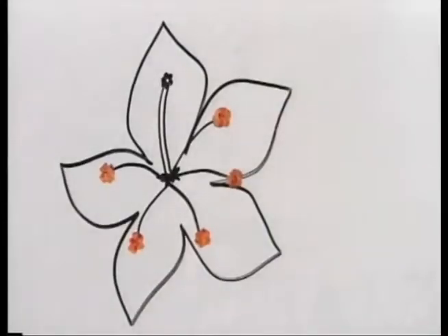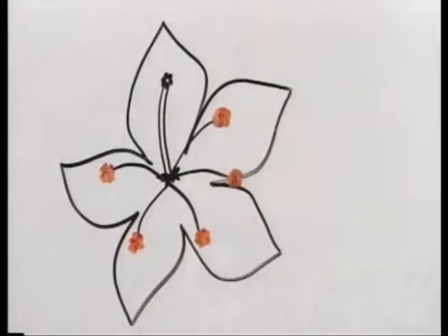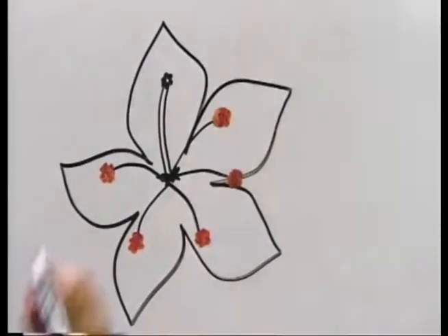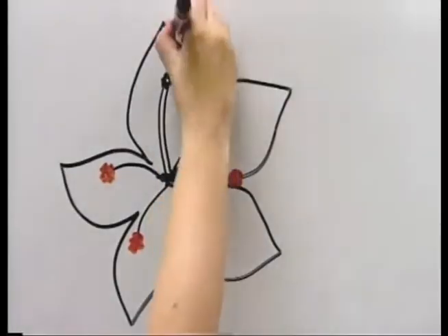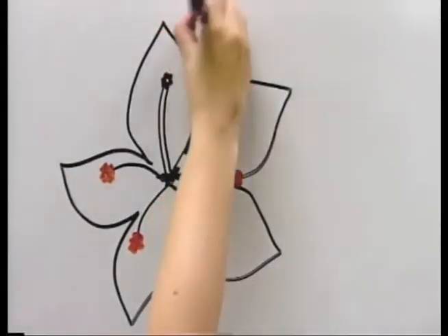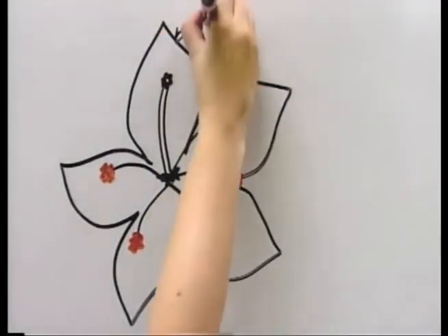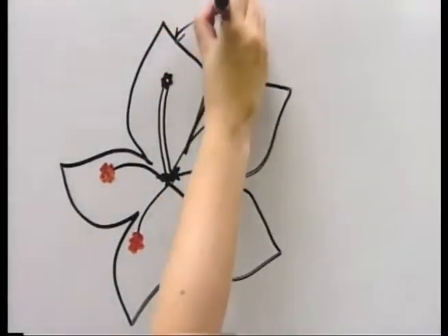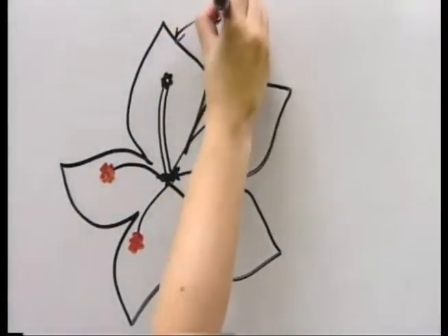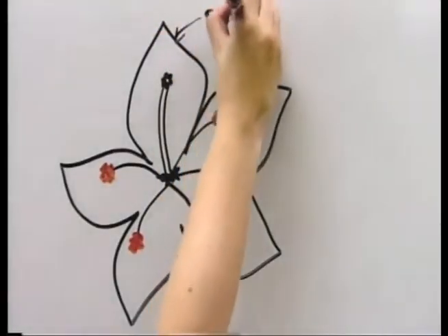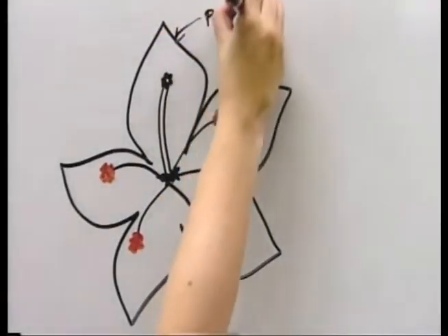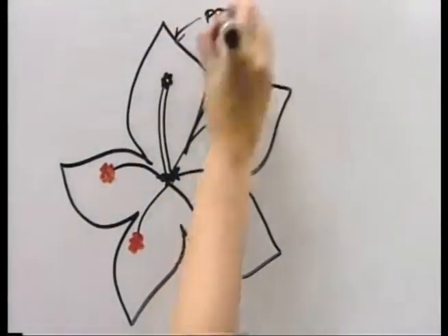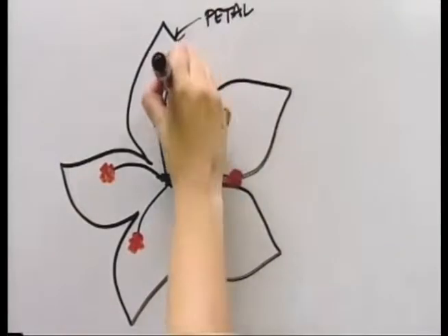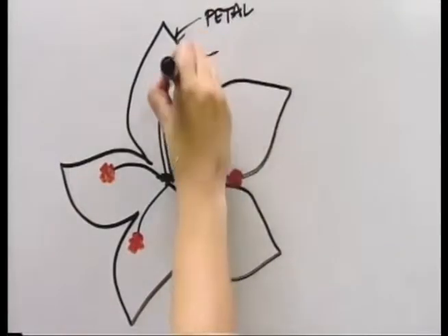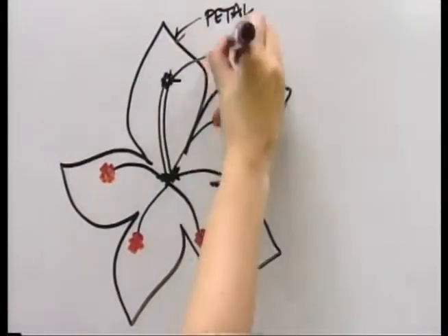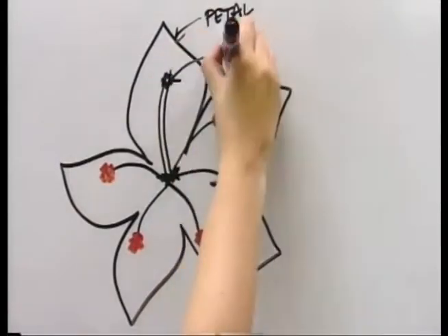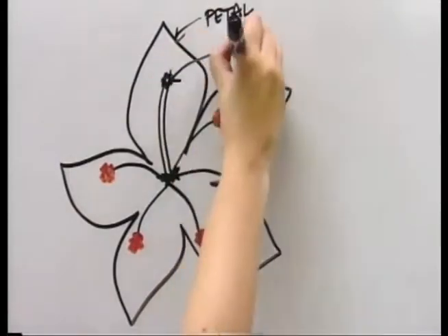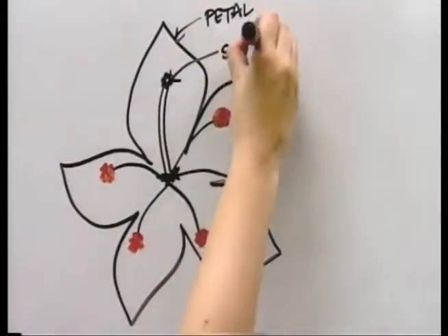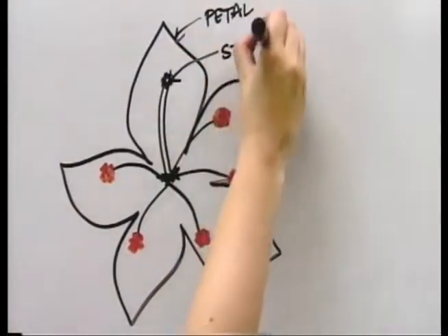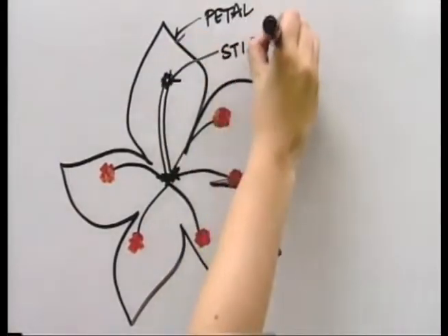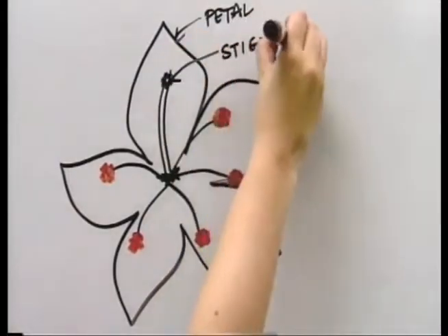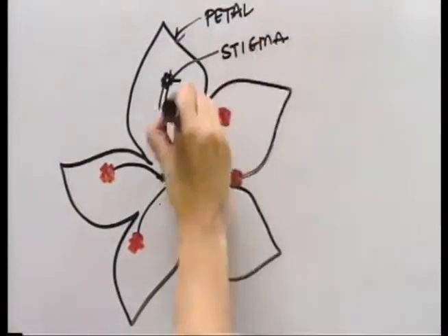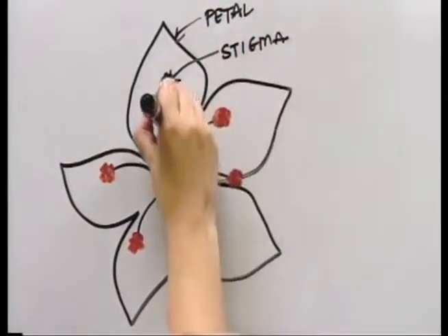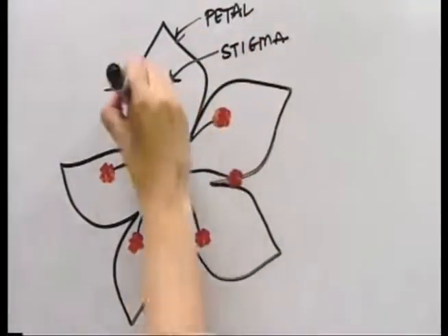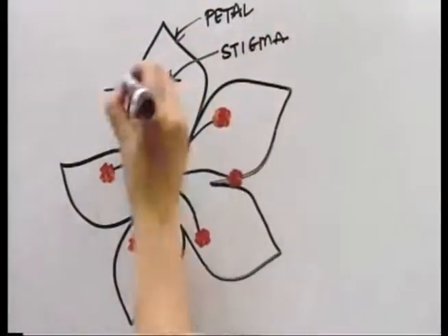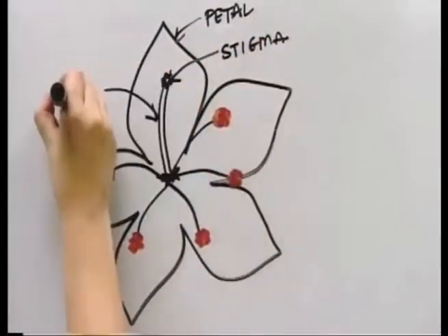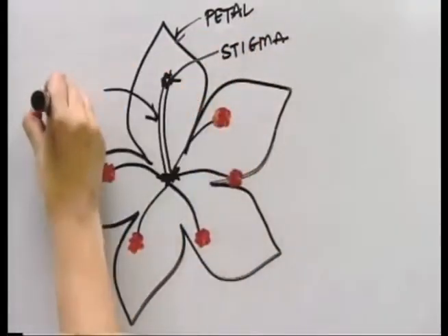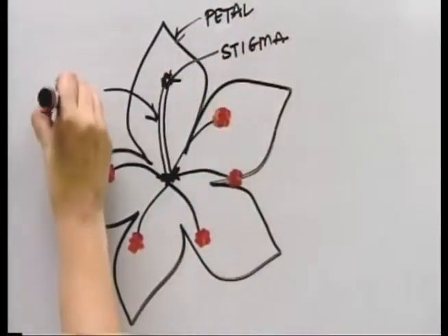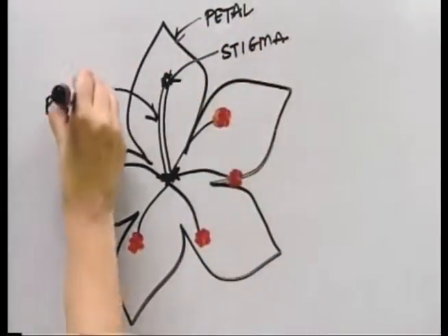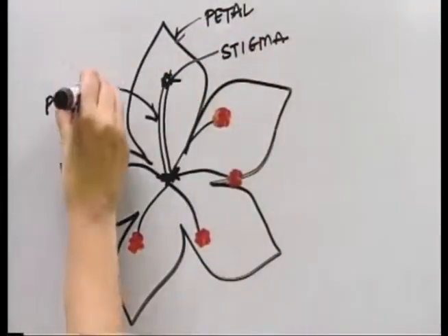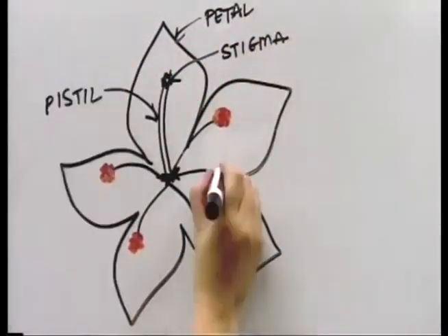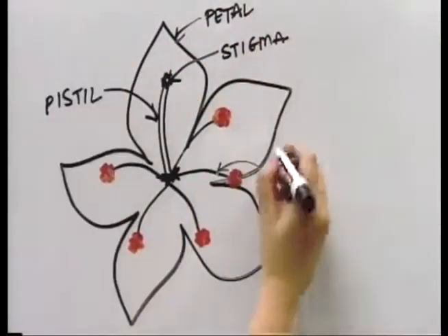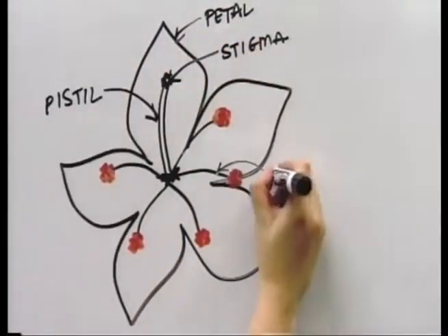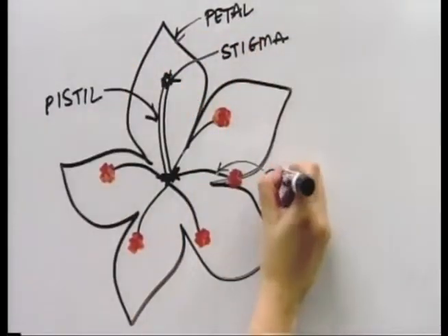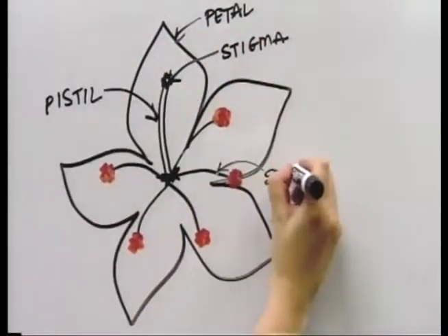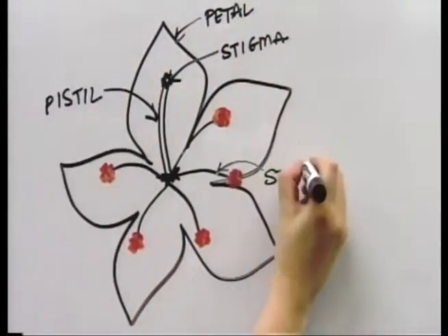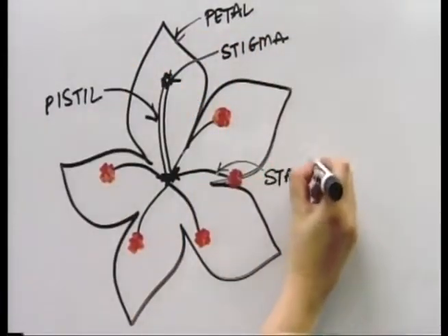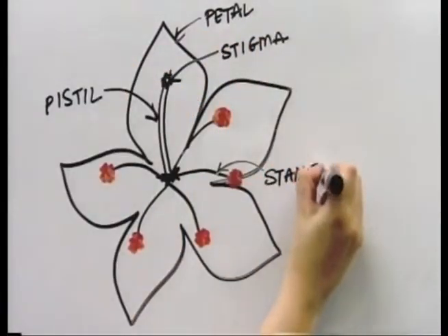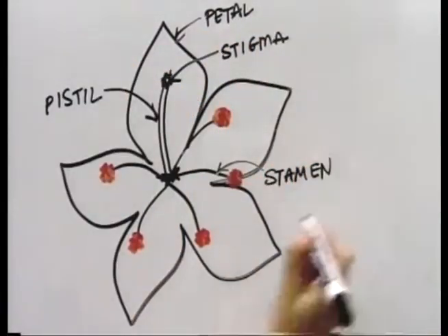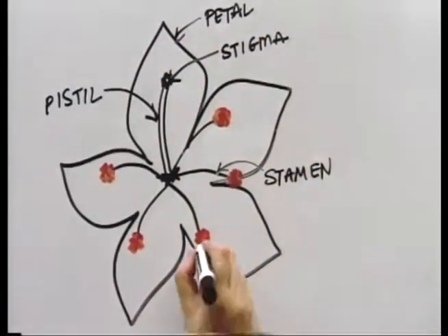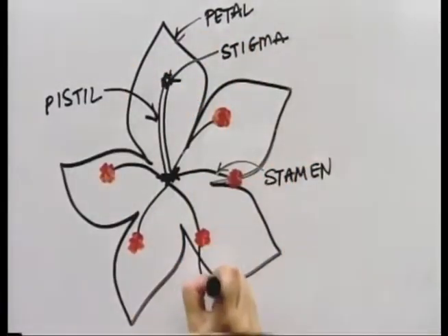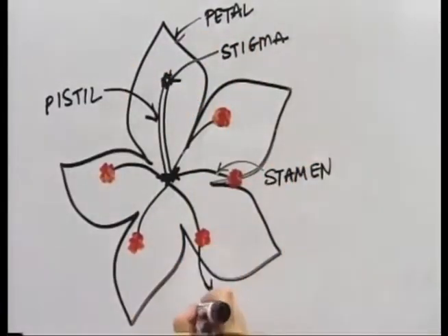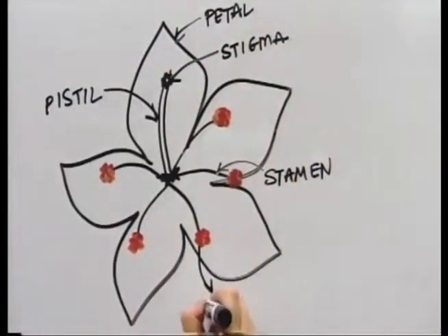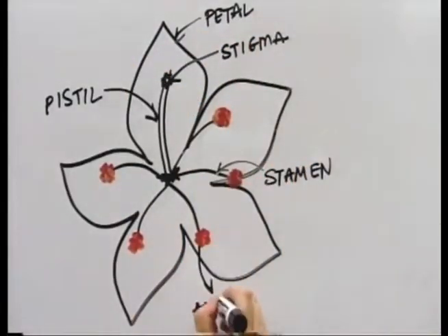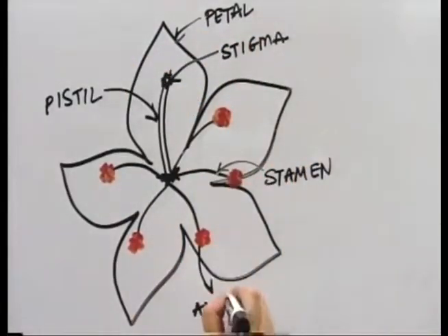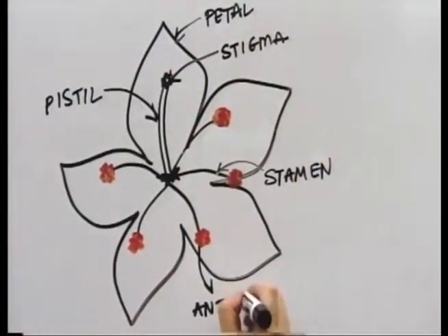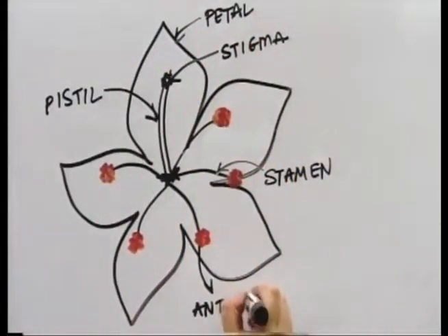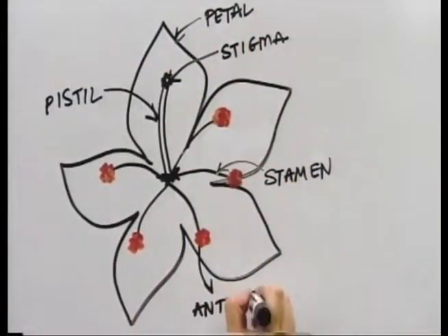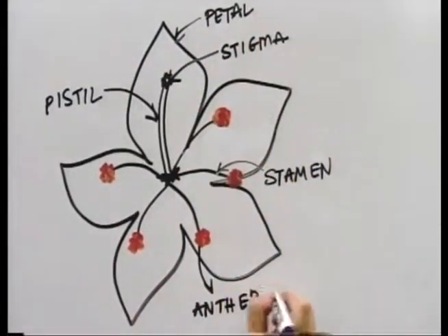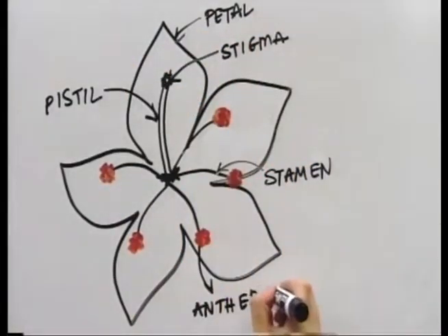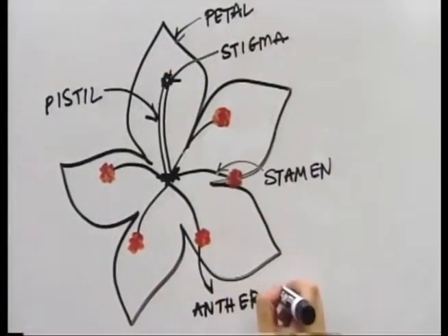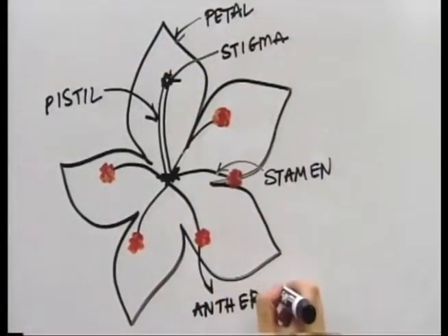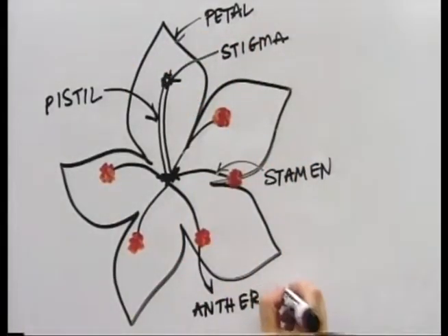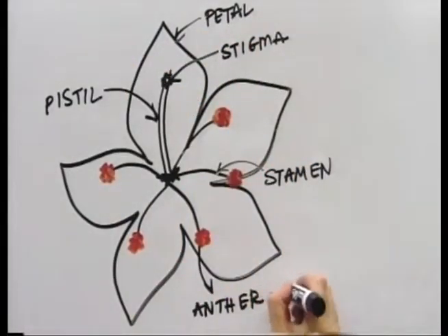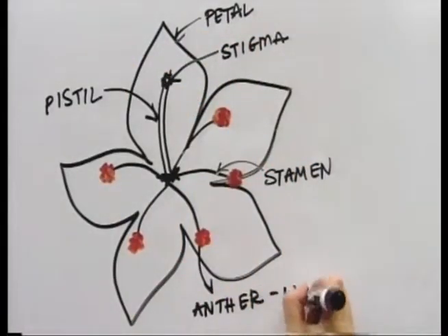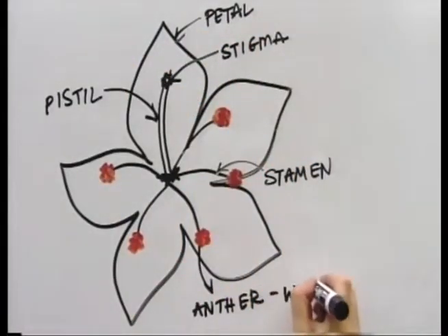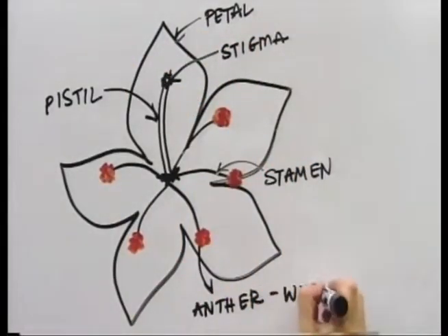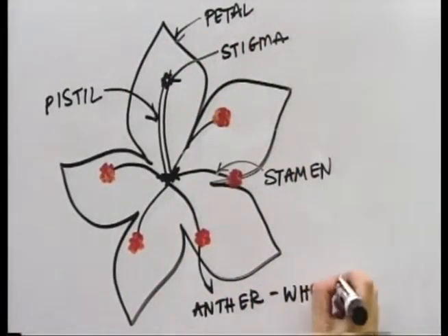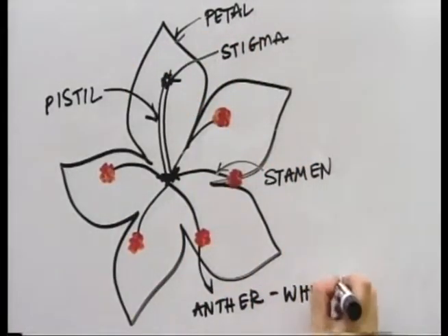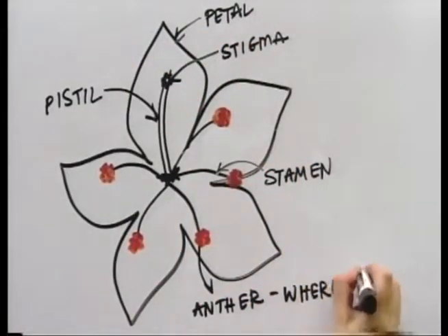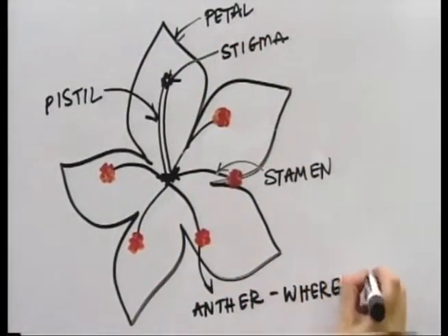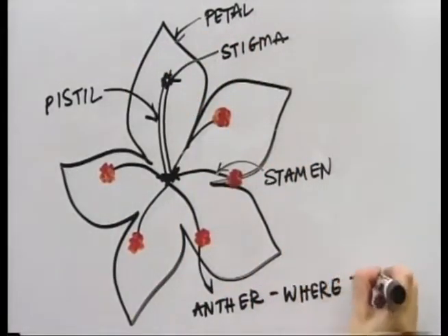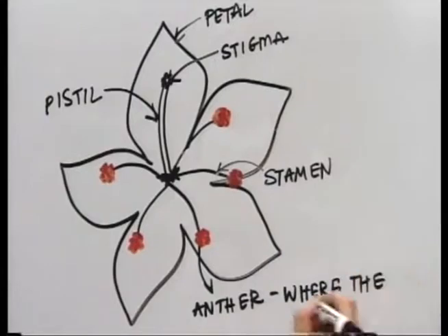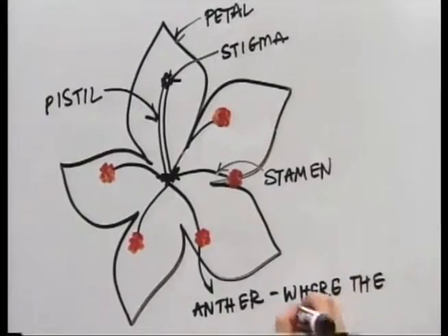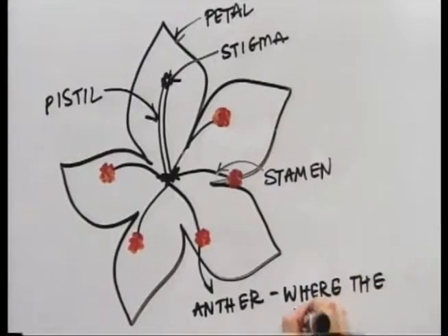Parts of a flower: we've got the pretty petals, the sticky stigma, pipe-like pistil, skinny stamen, and the awesome anthers. That's where the pollen is.